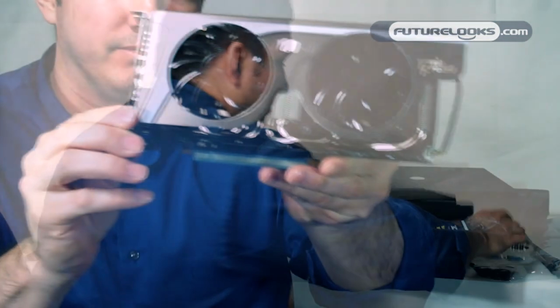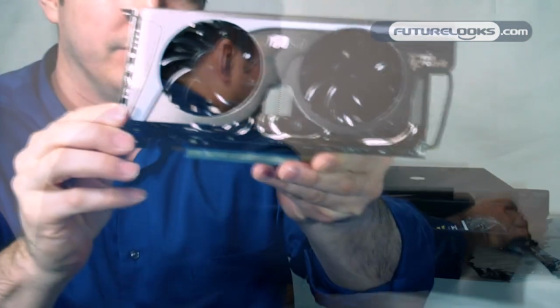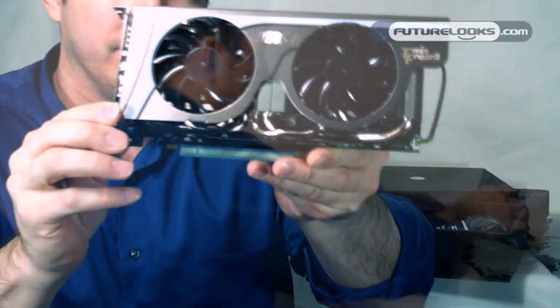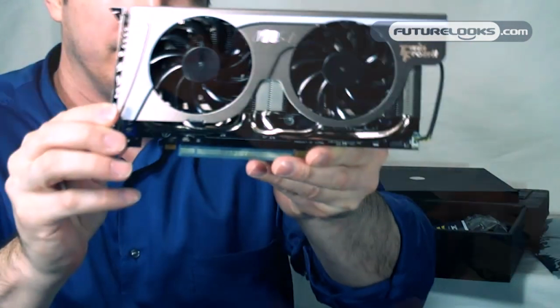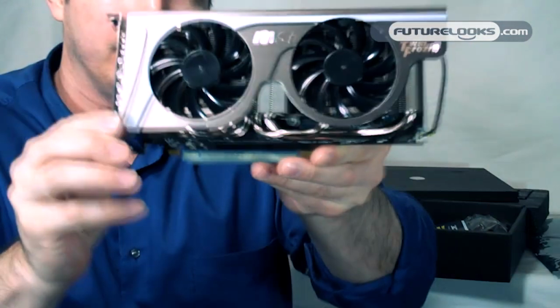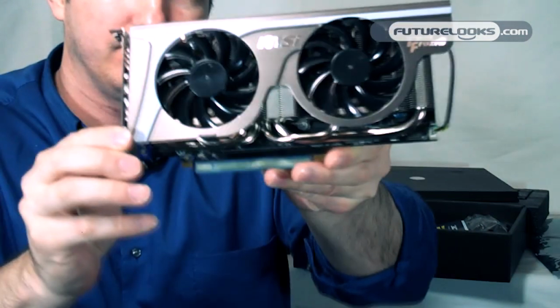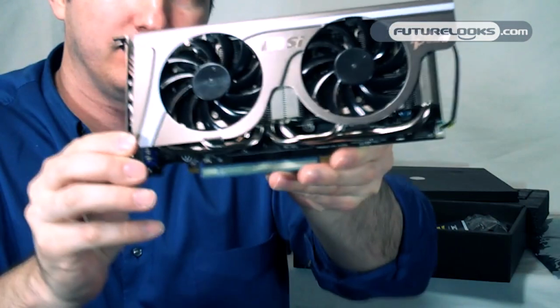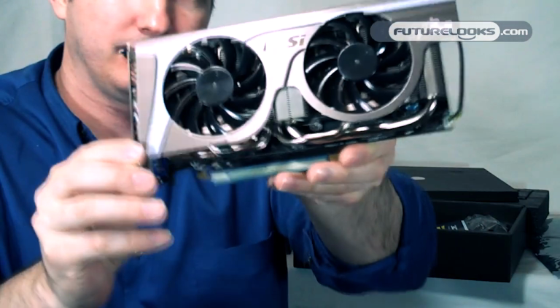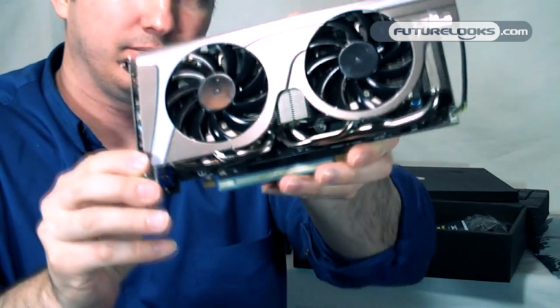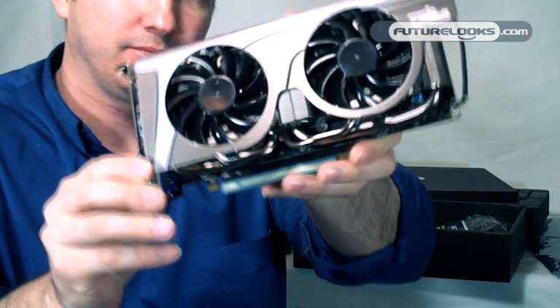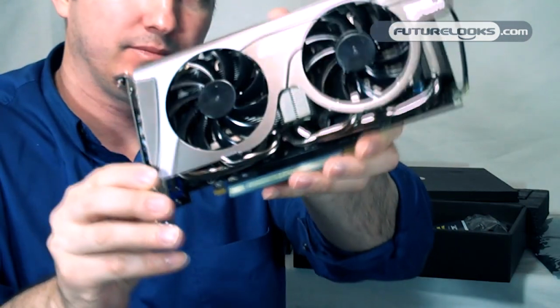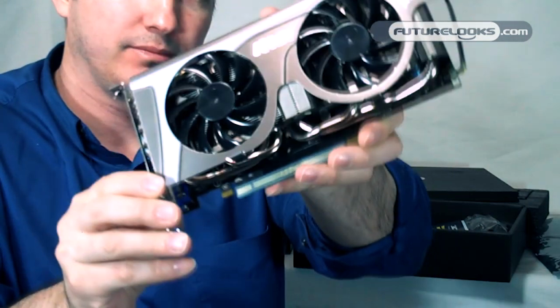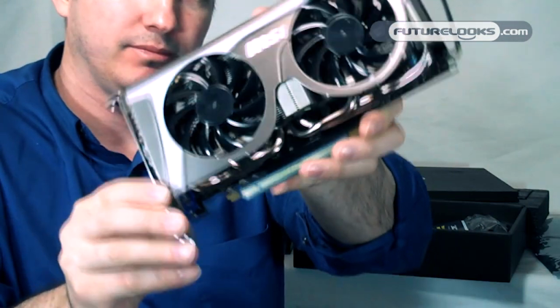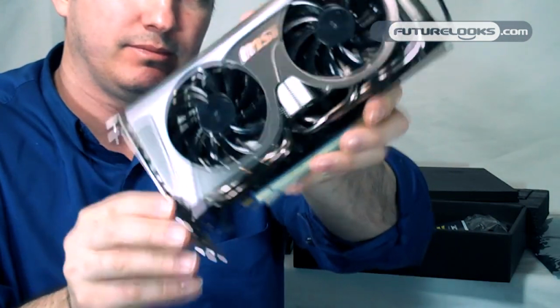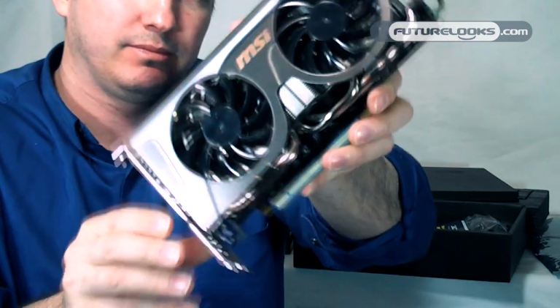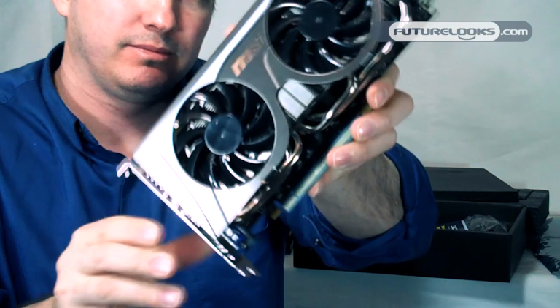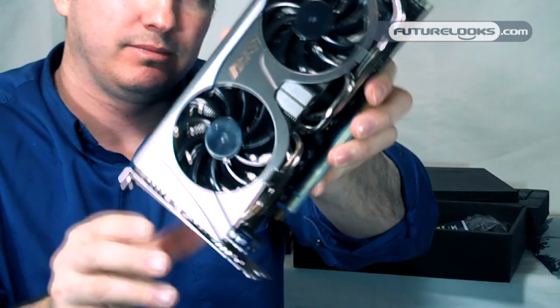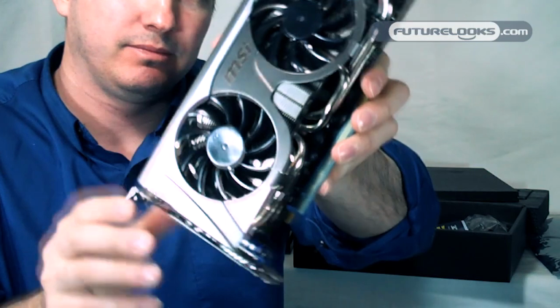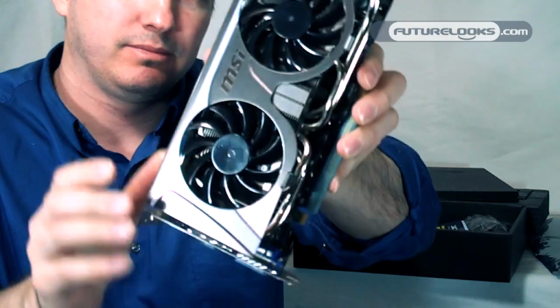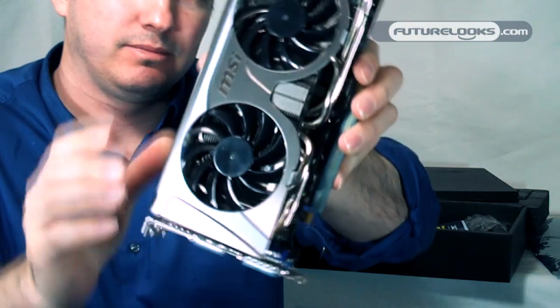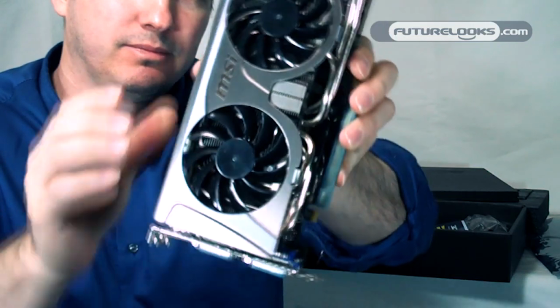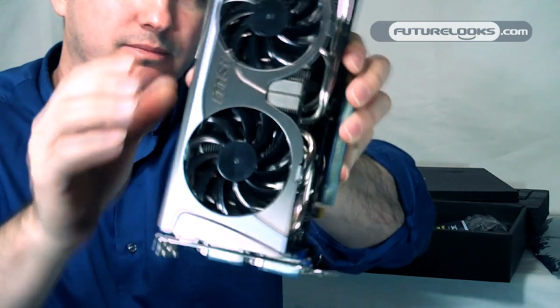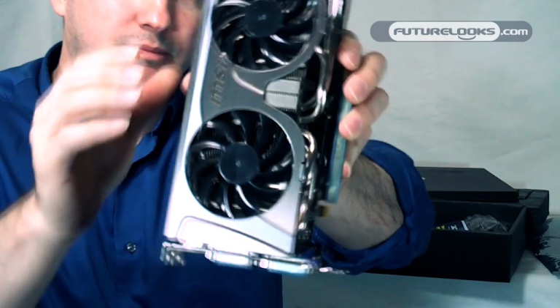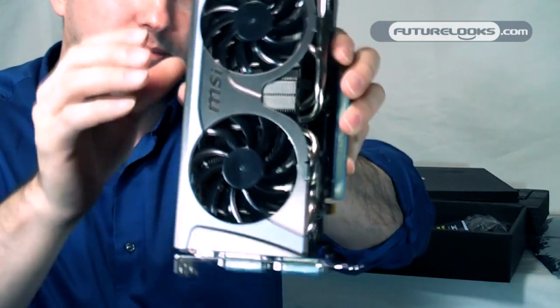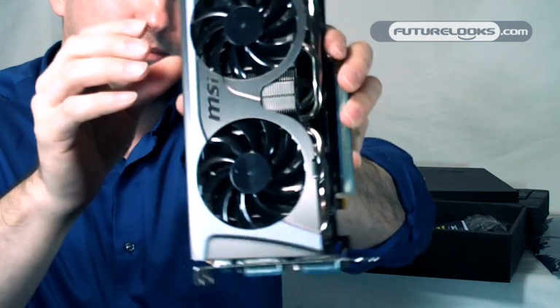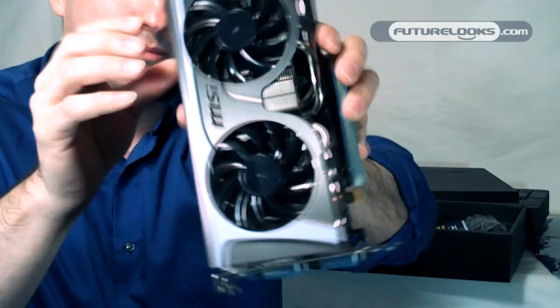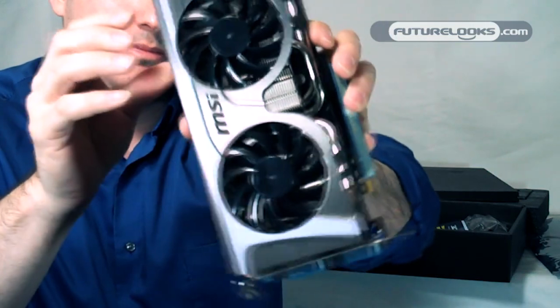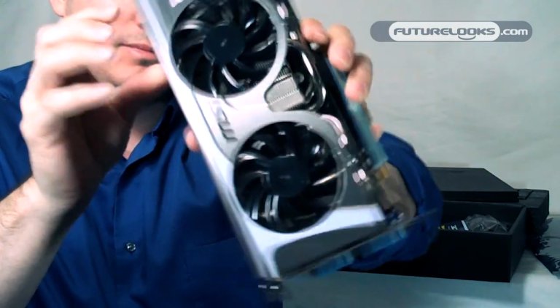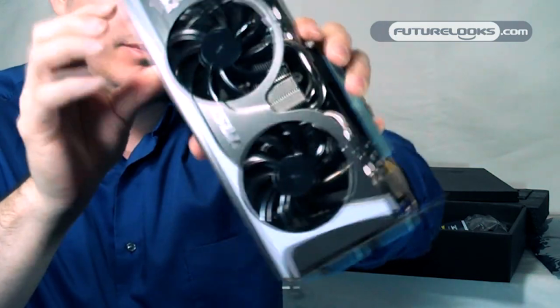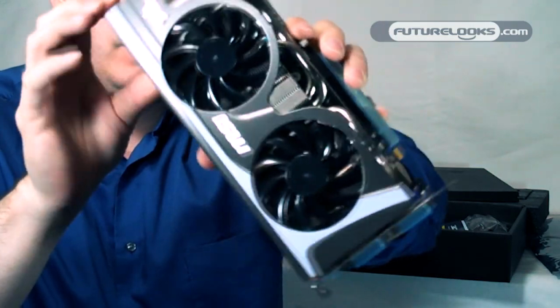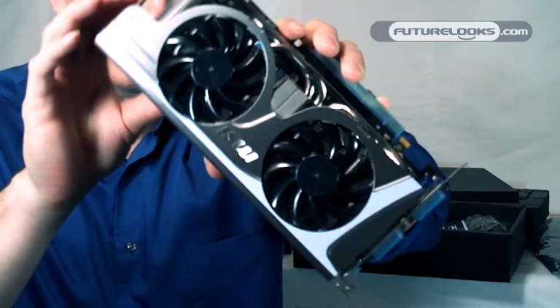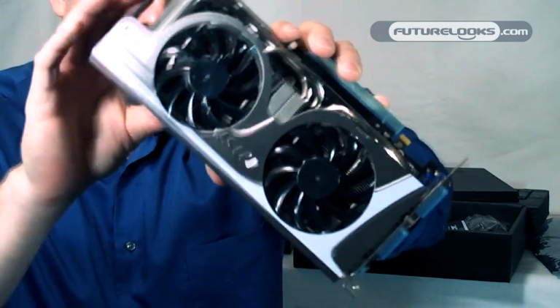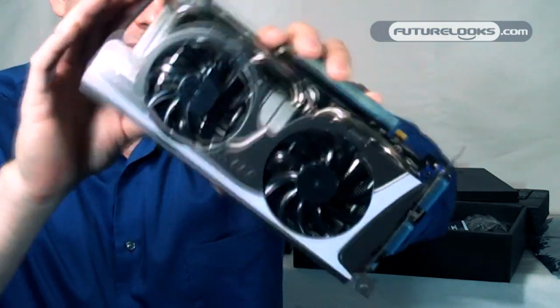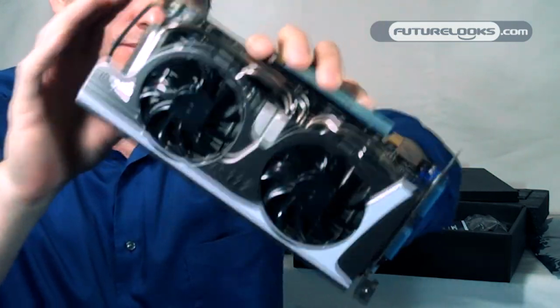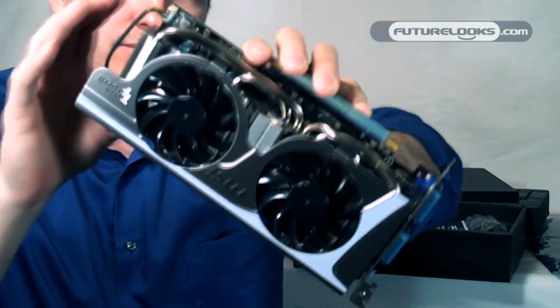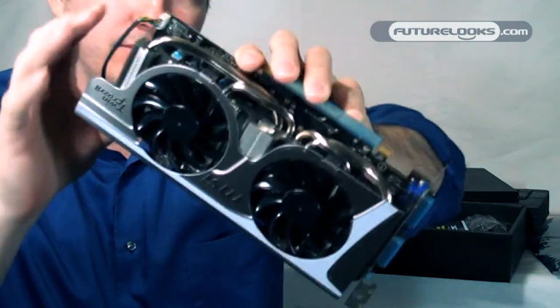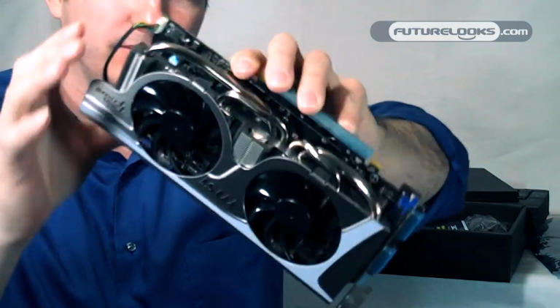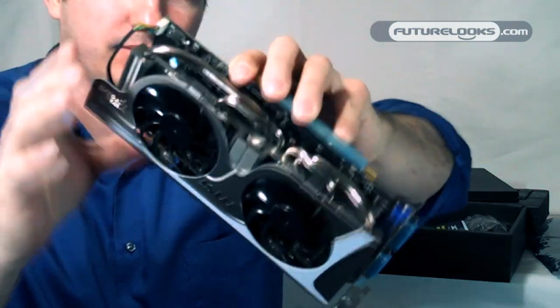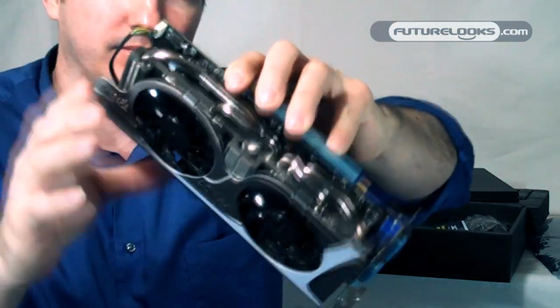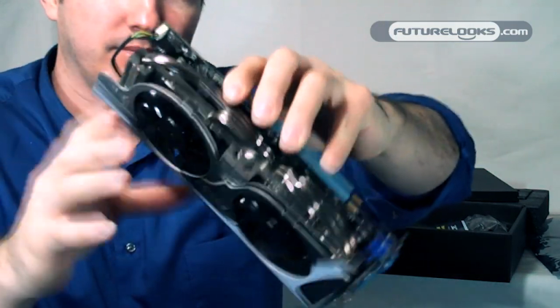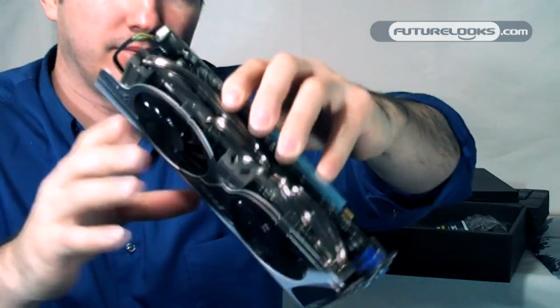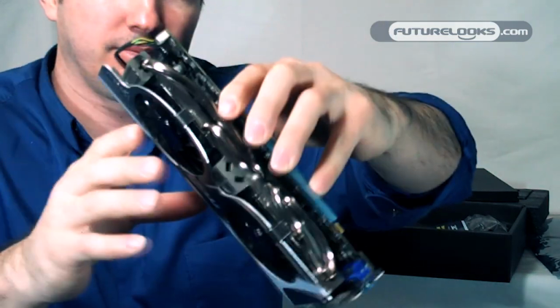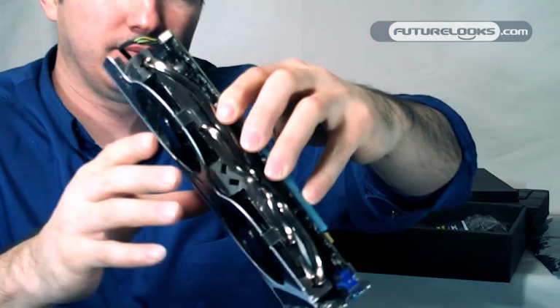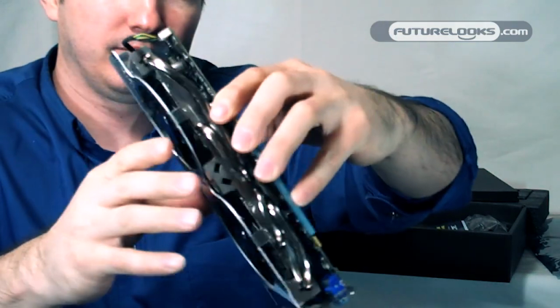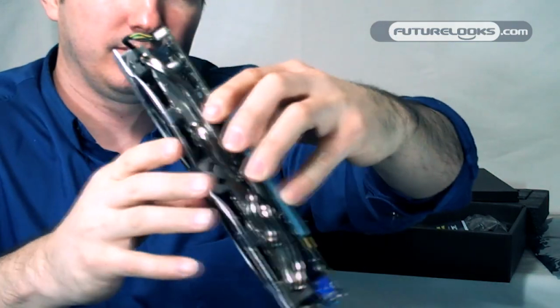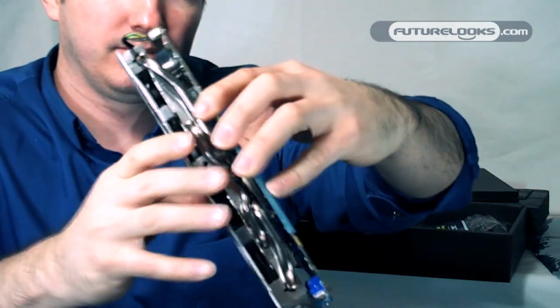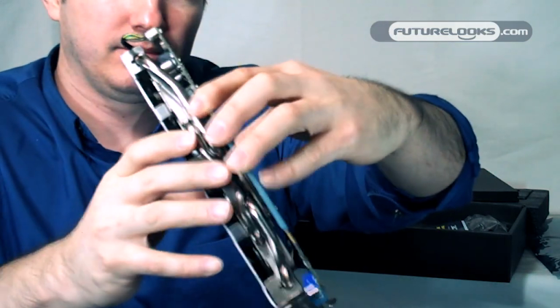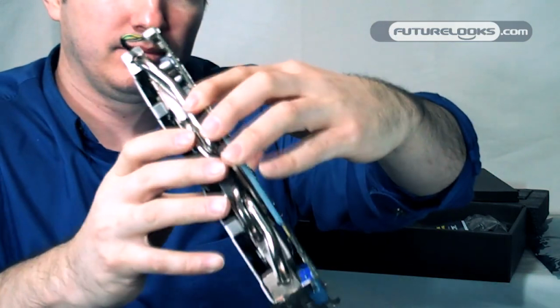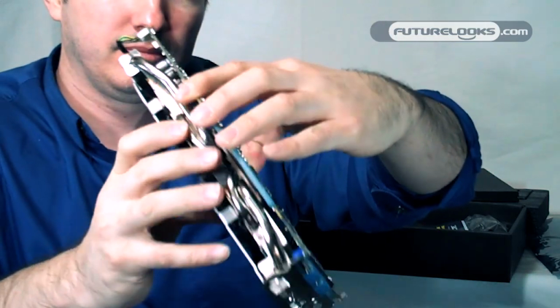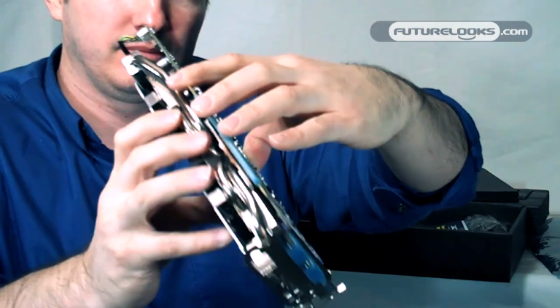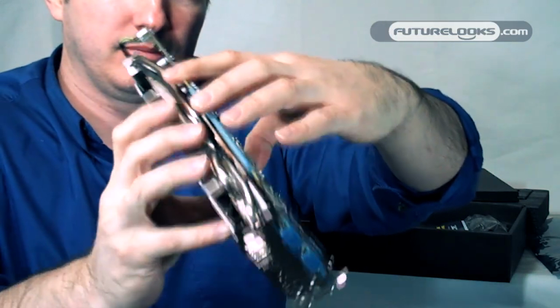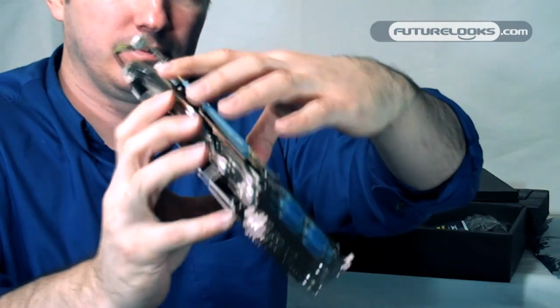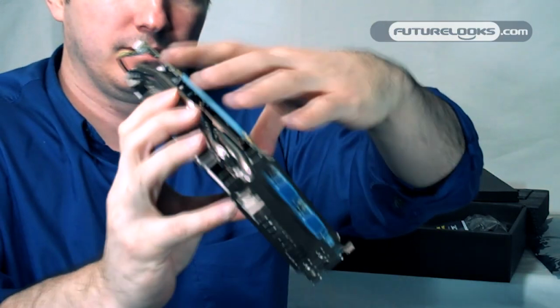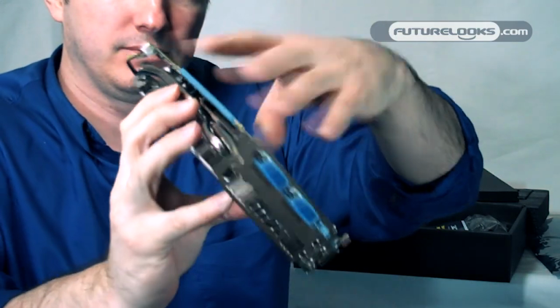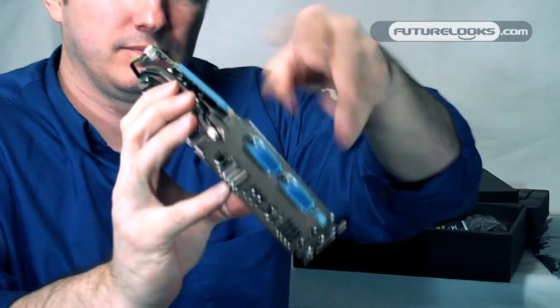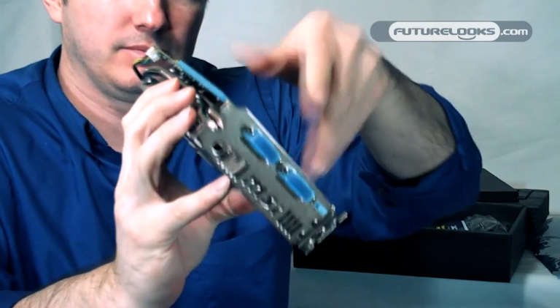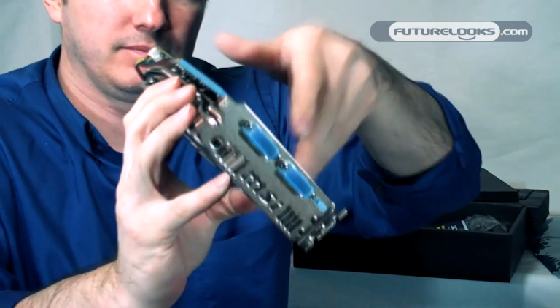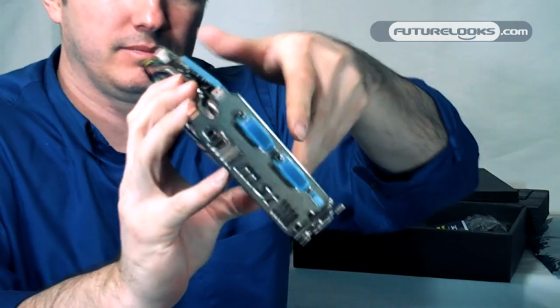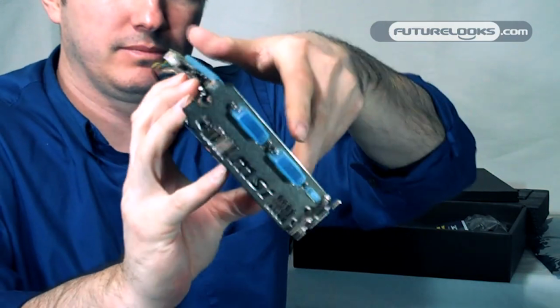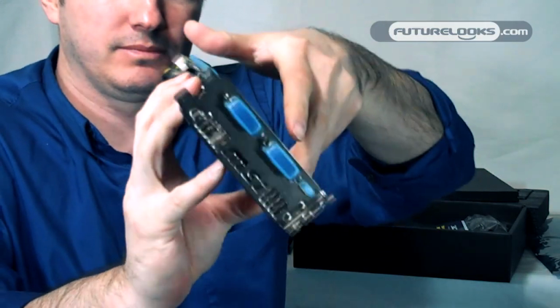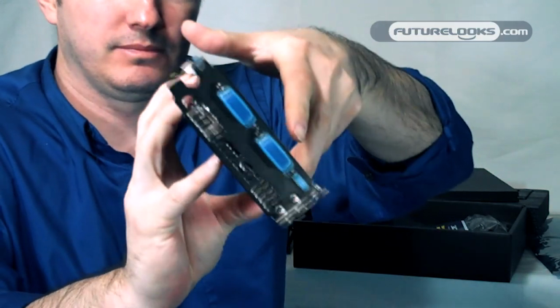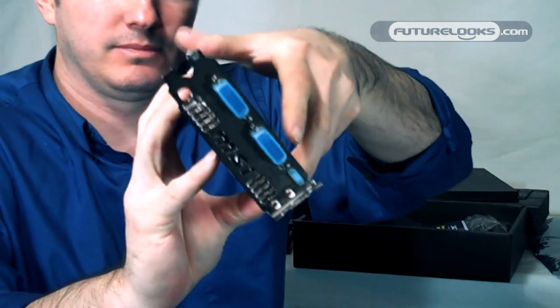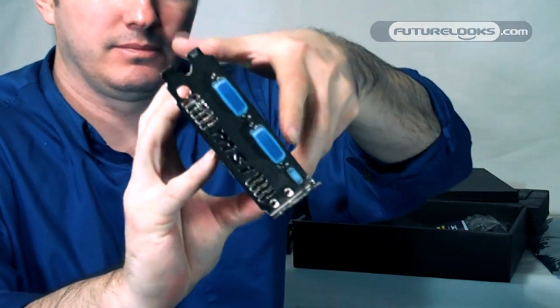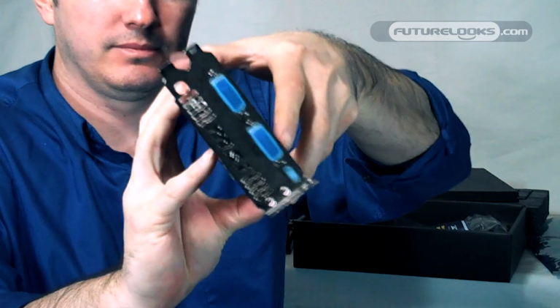So, there you have it — the MSI N560 GTX Twin Frozer 2.